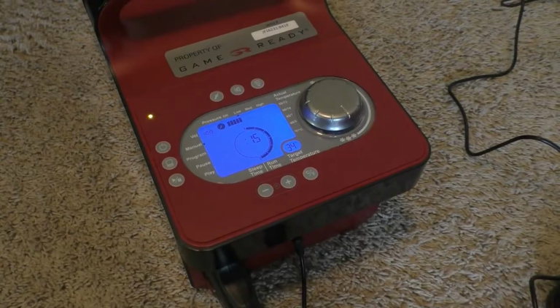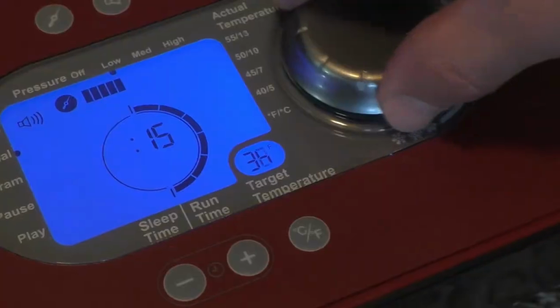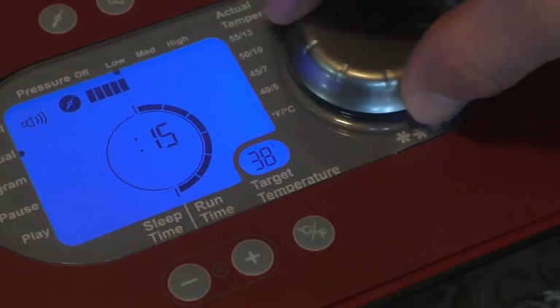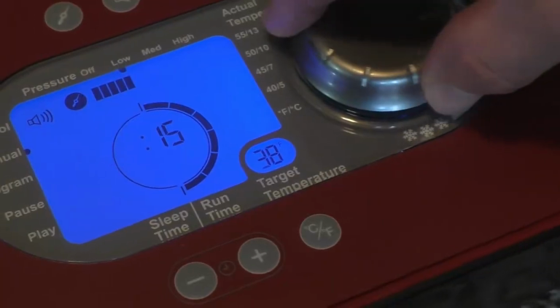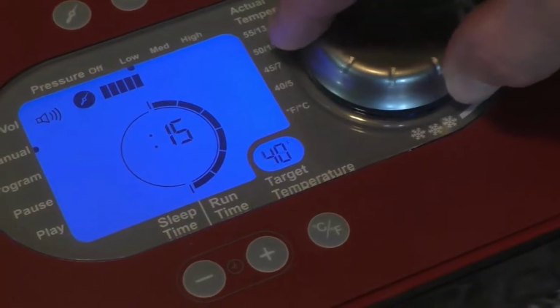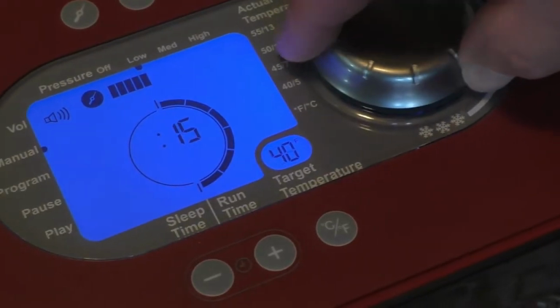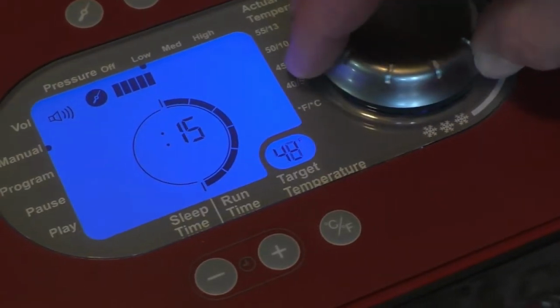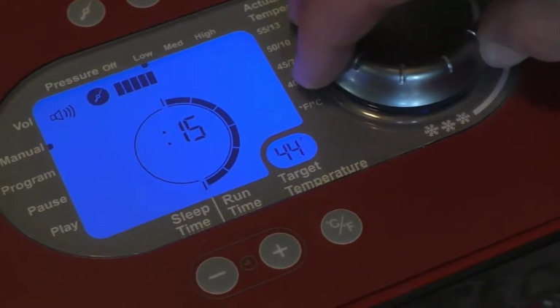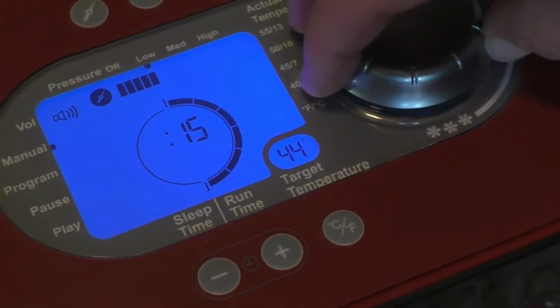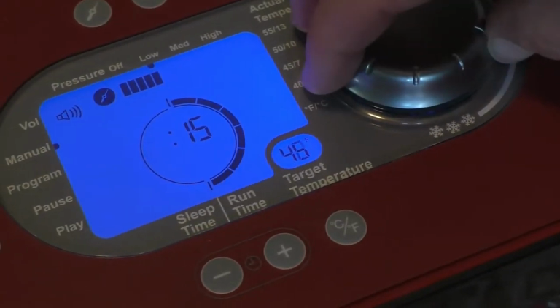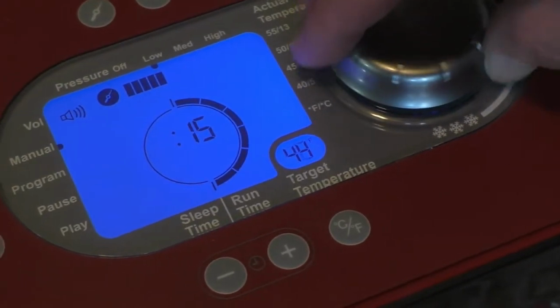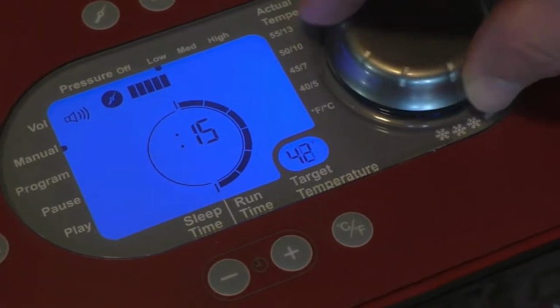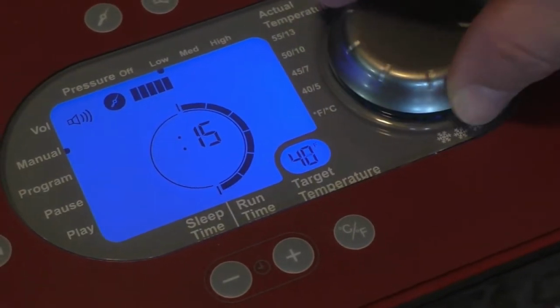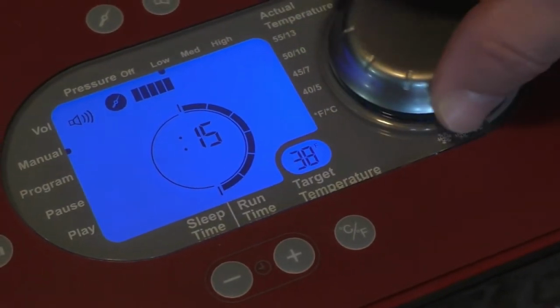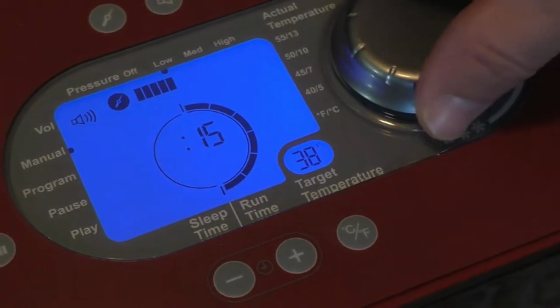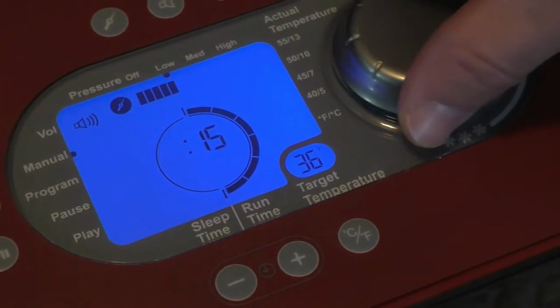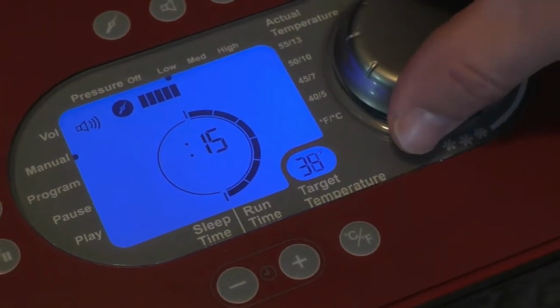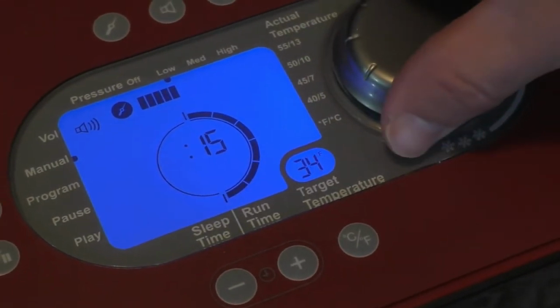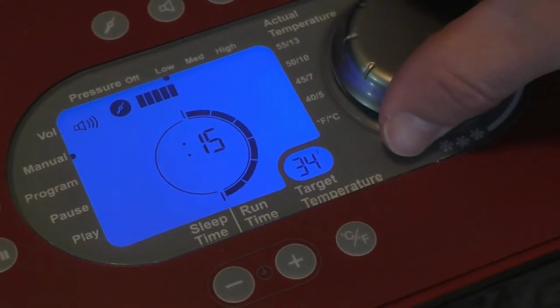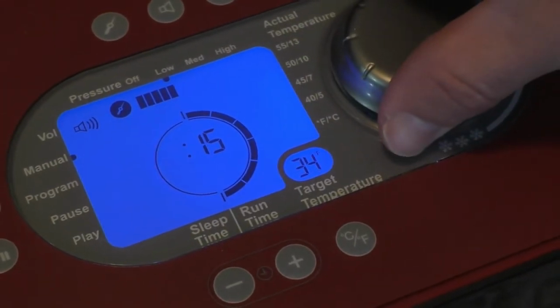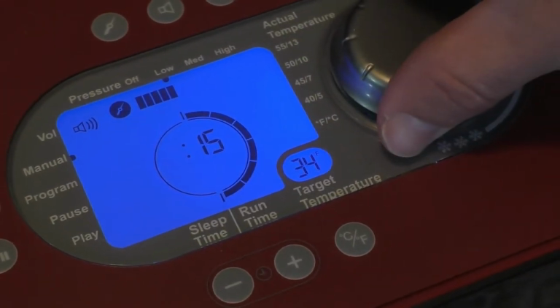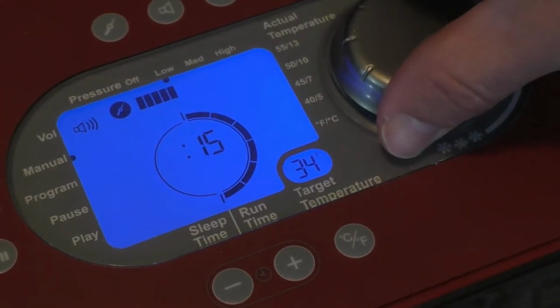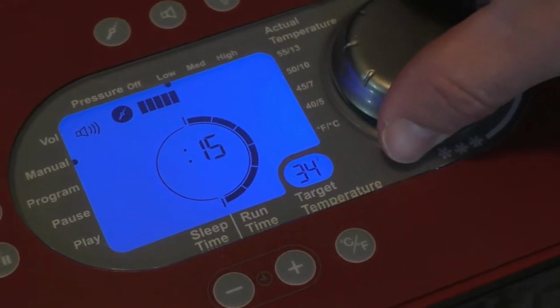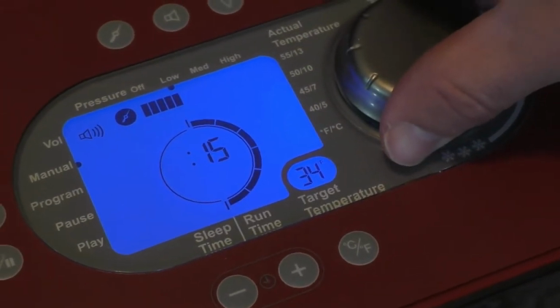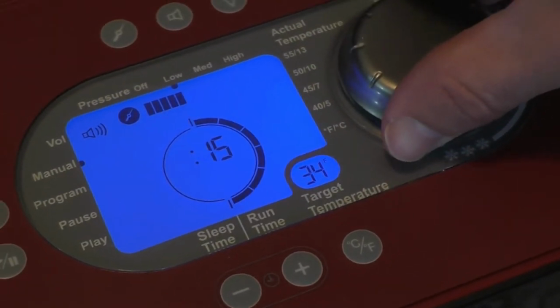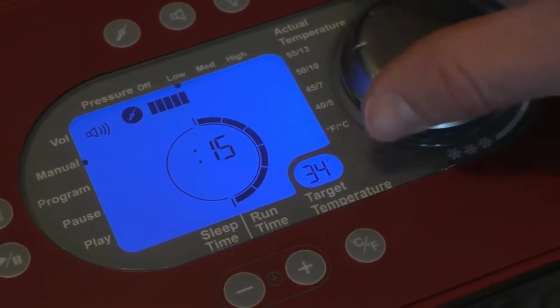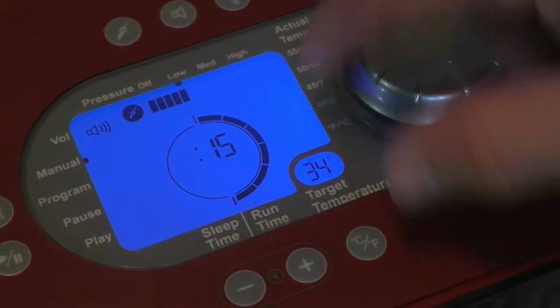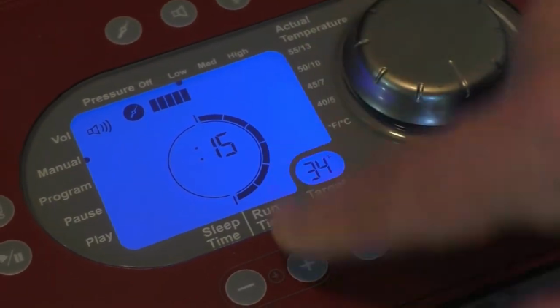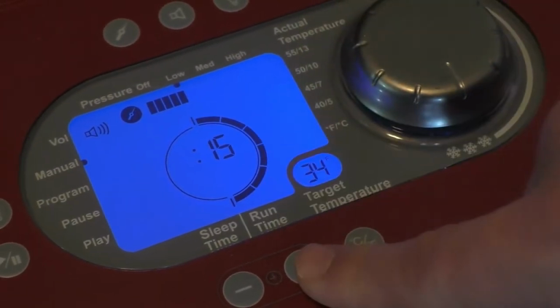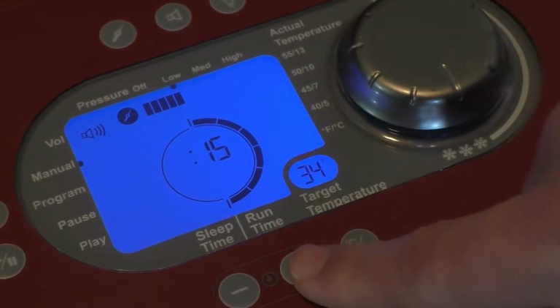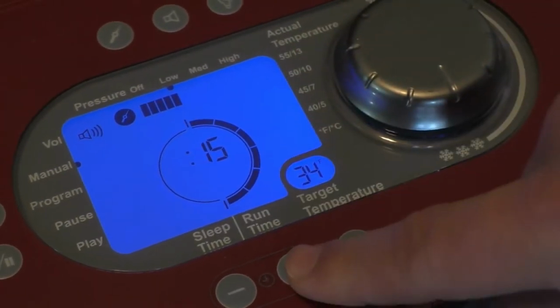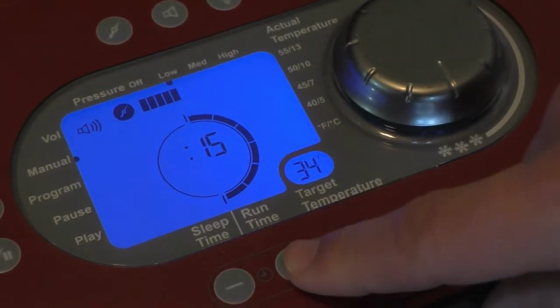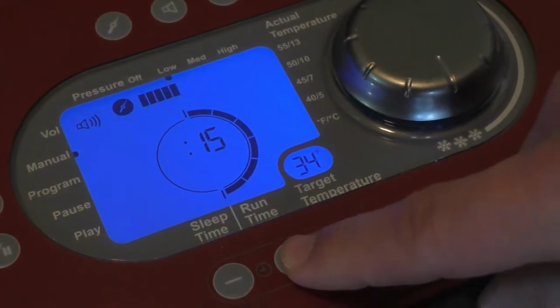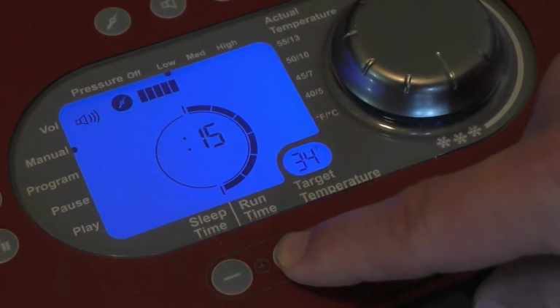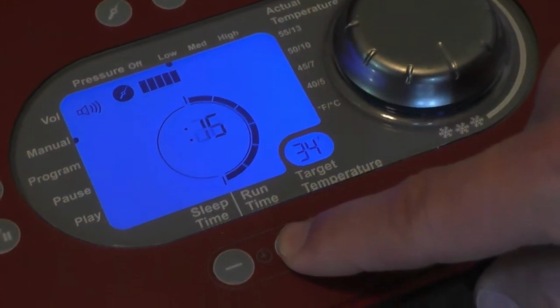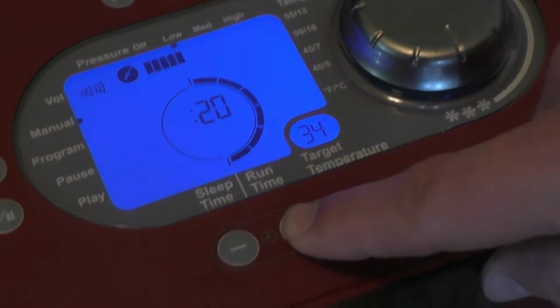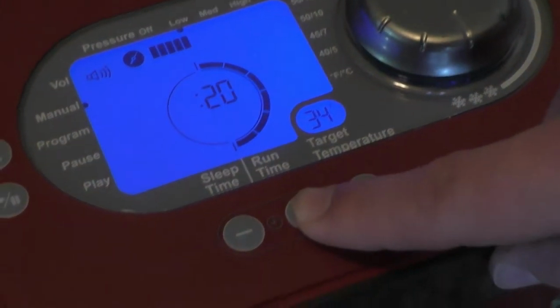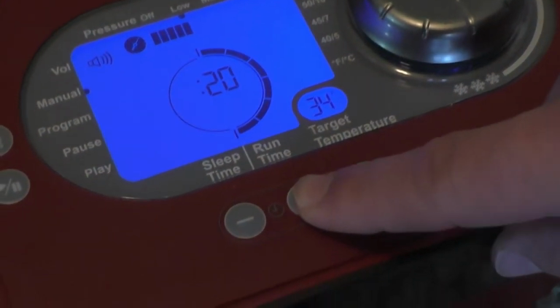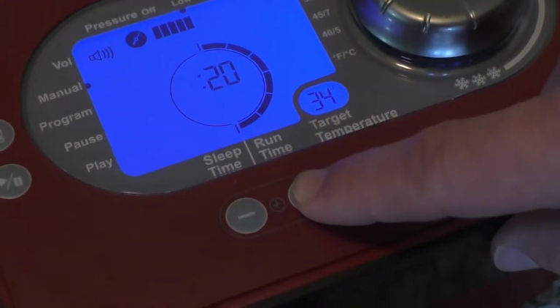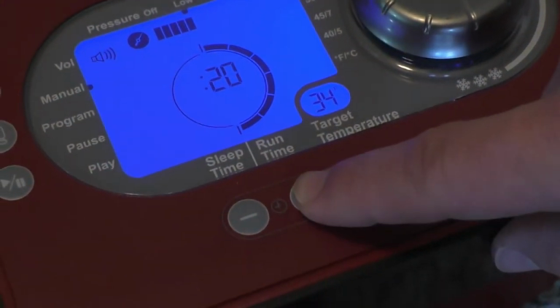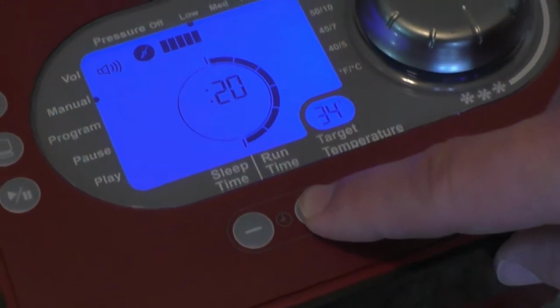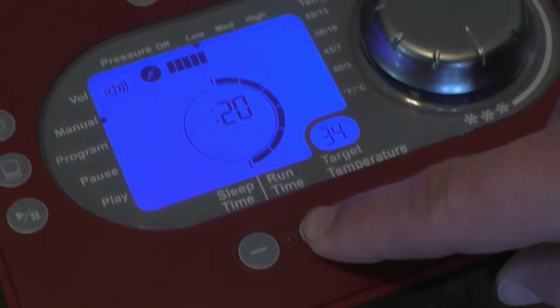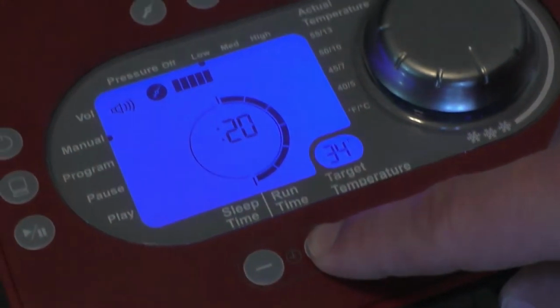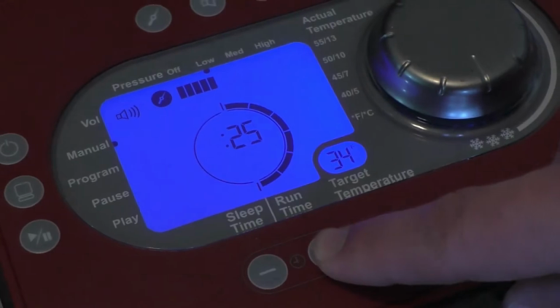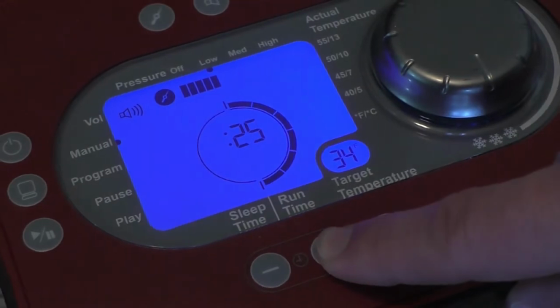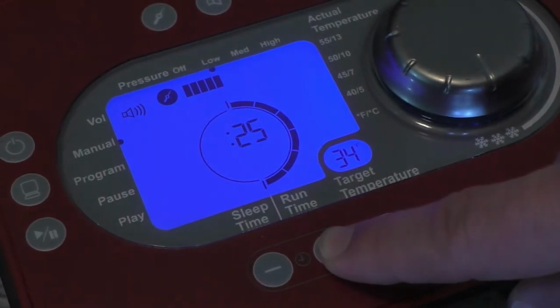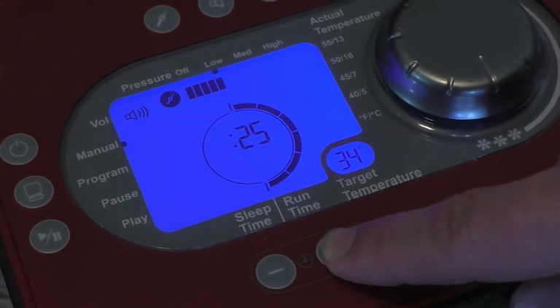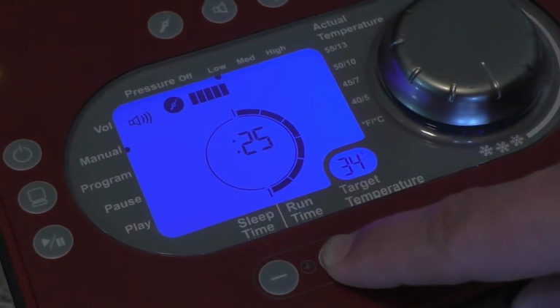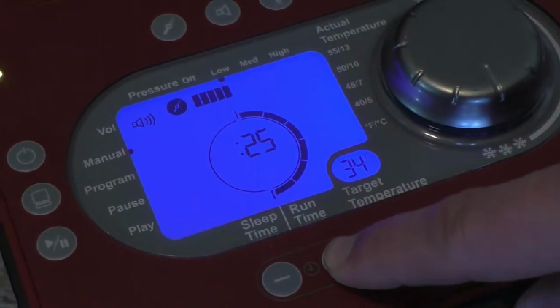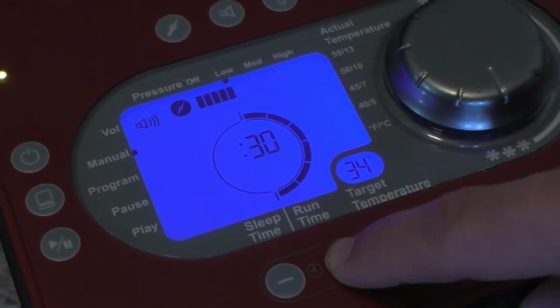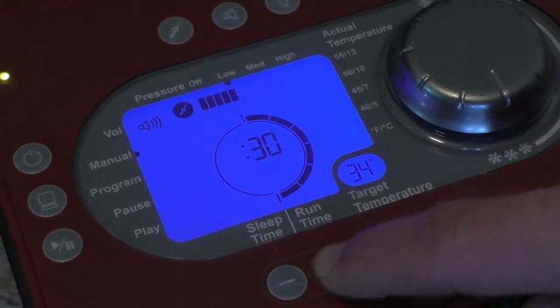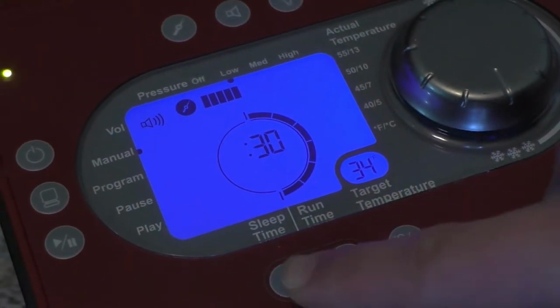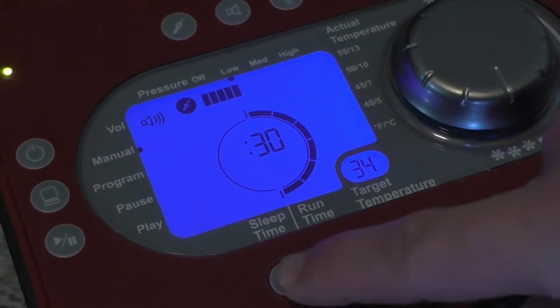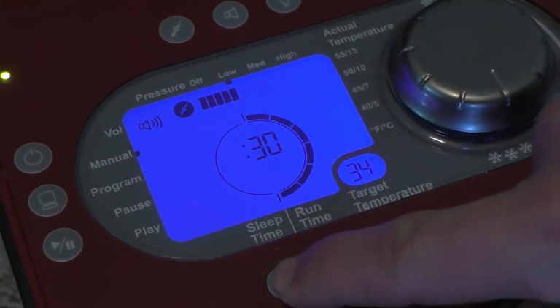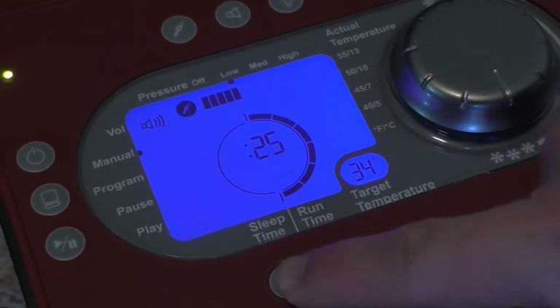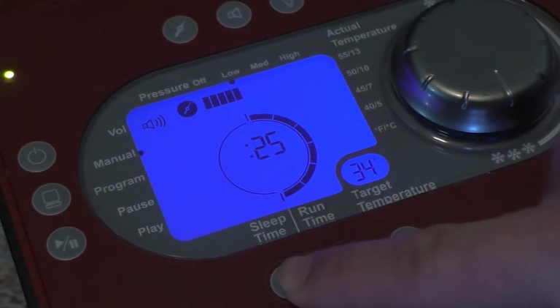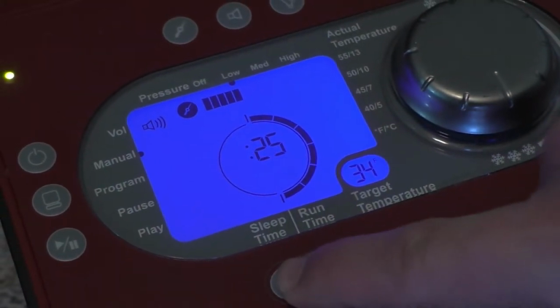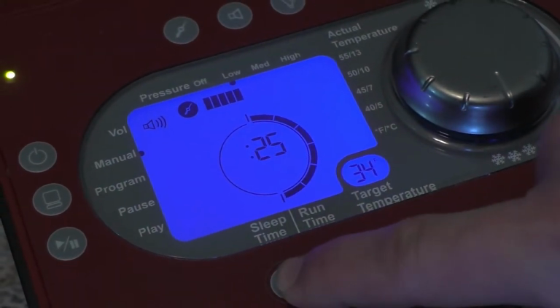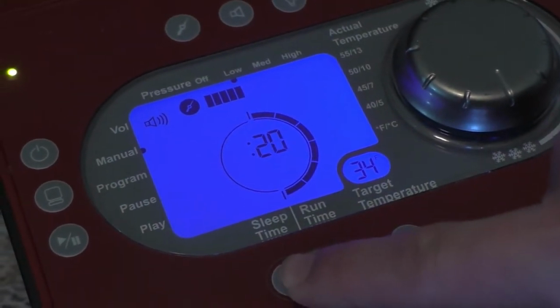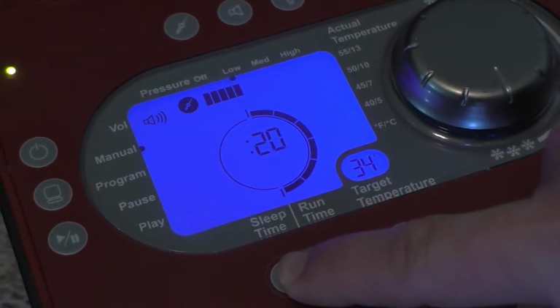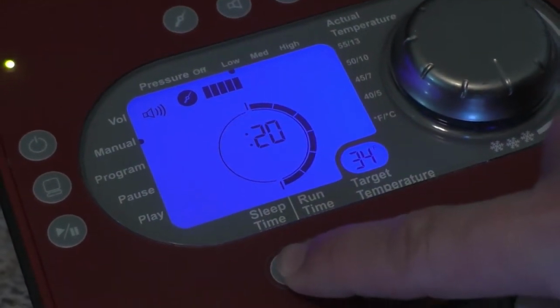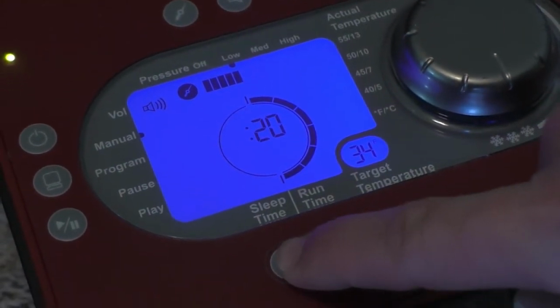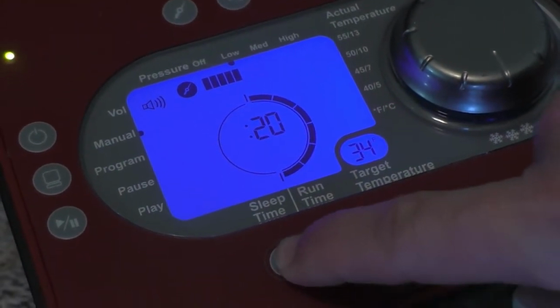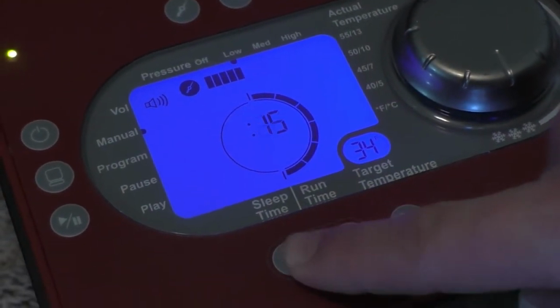By turning the knob, you can control the temperature. Next to that are the plus and minus buttons, which control how long you want the machine to operate.